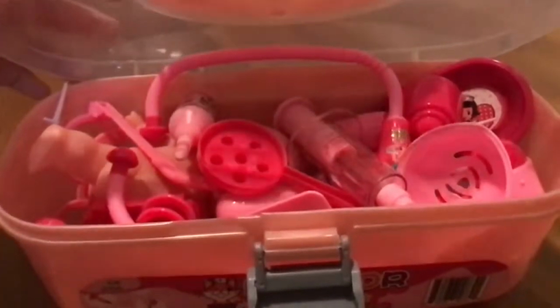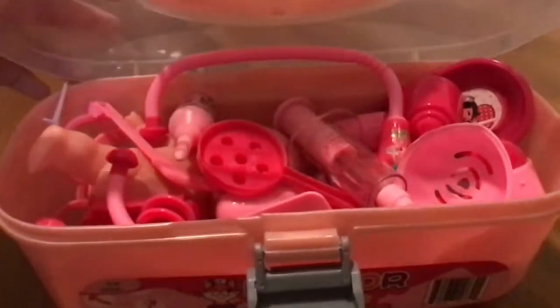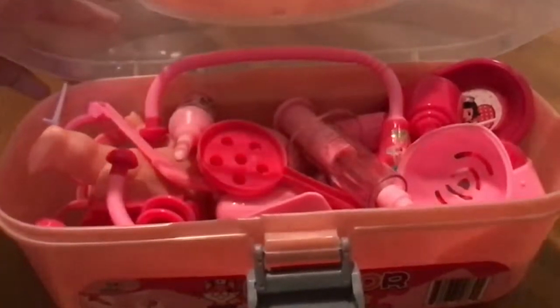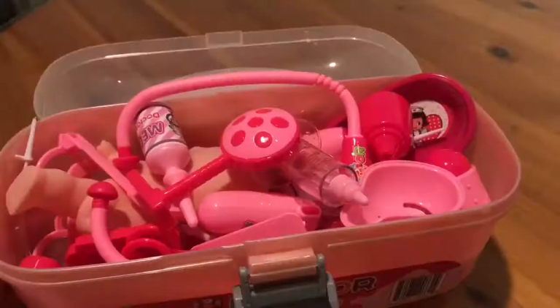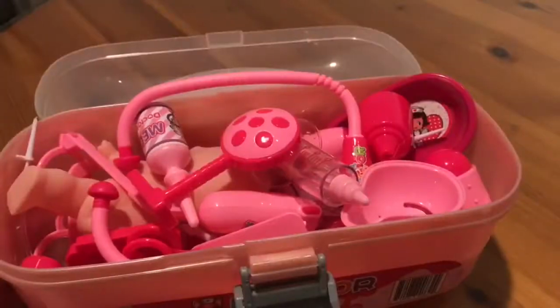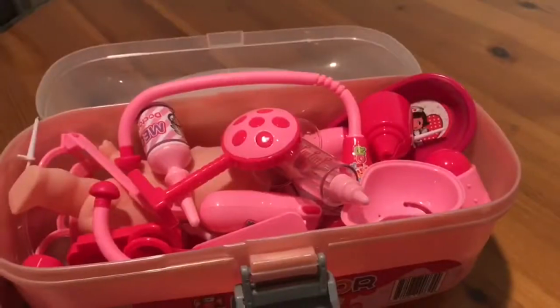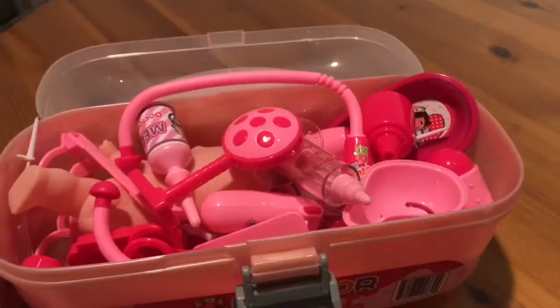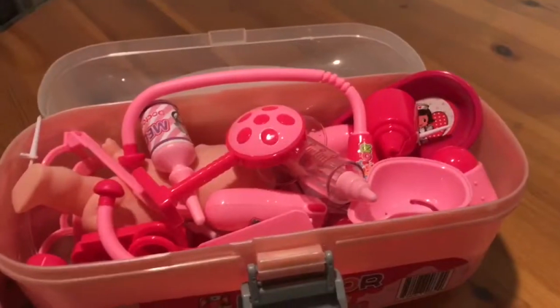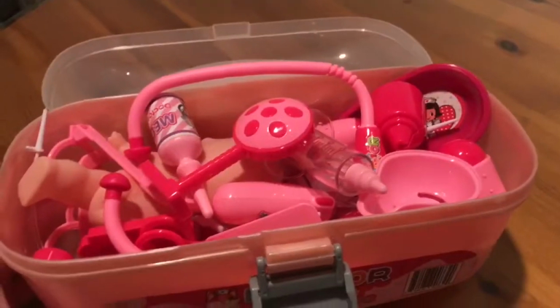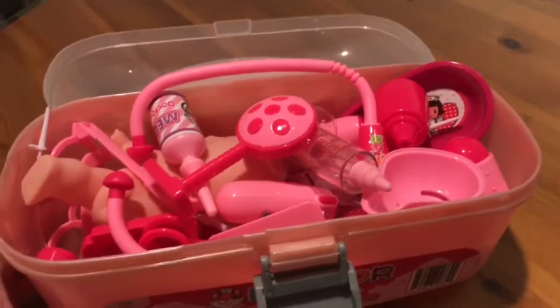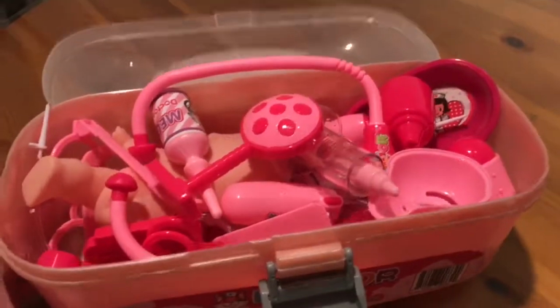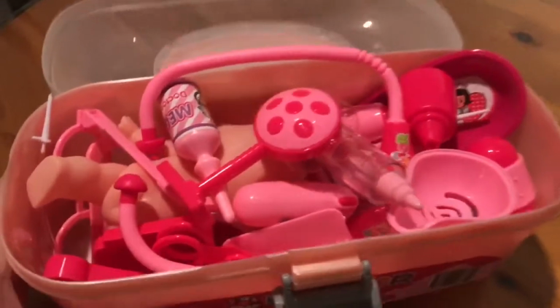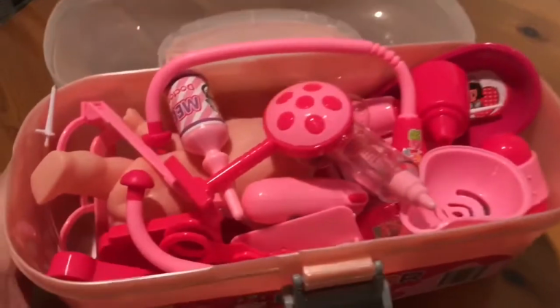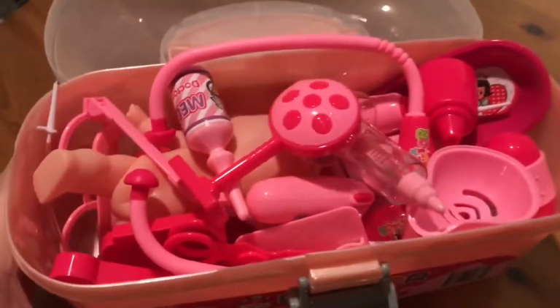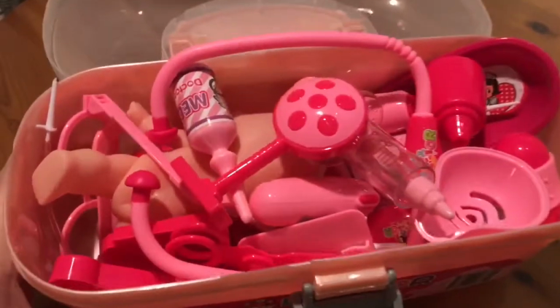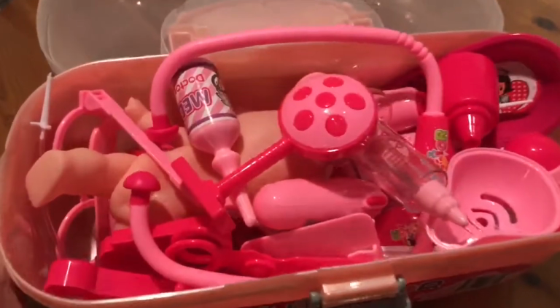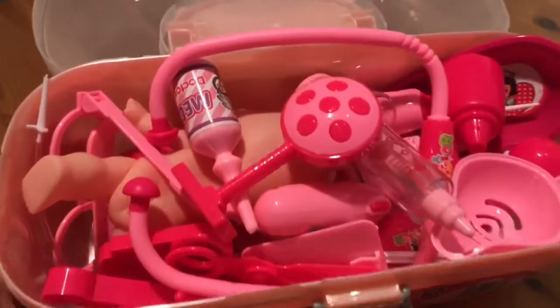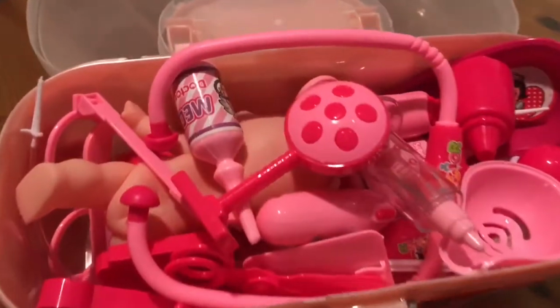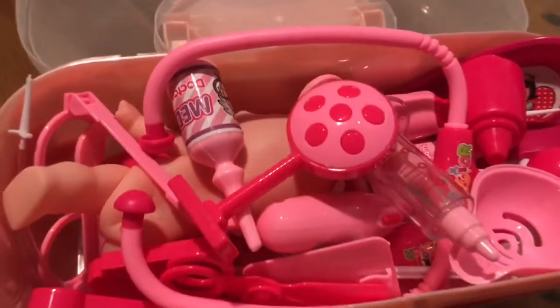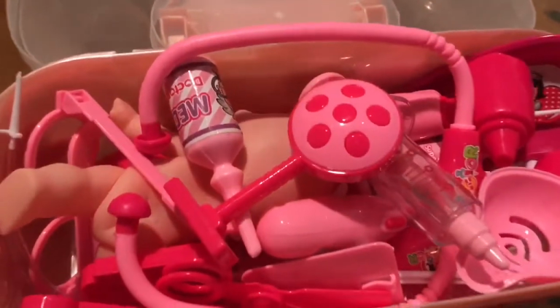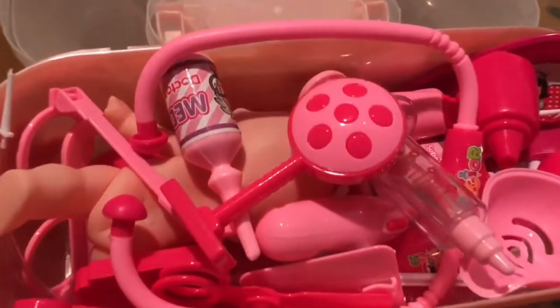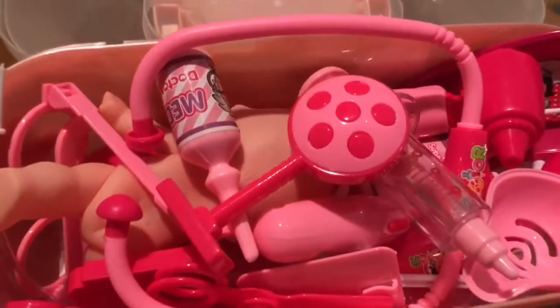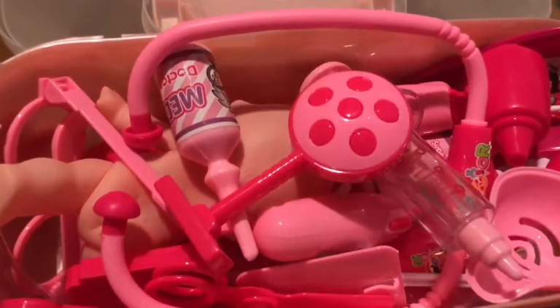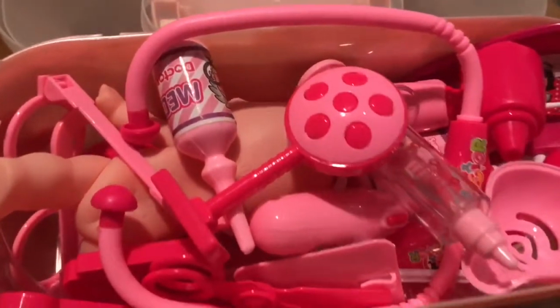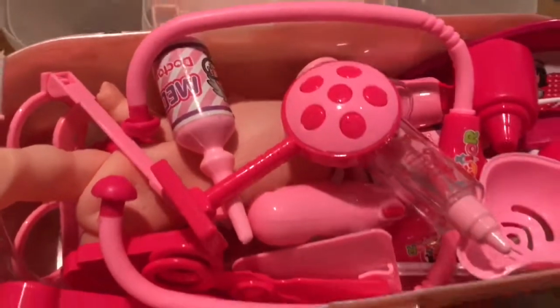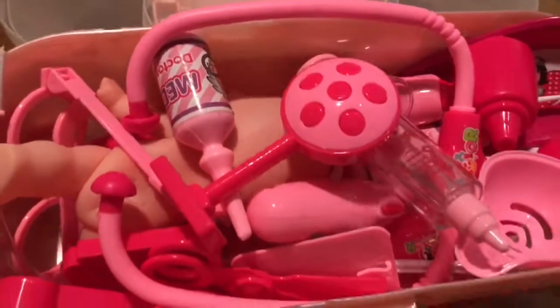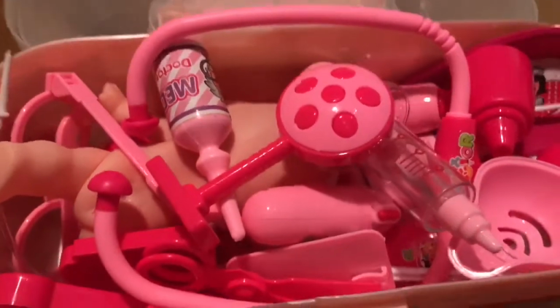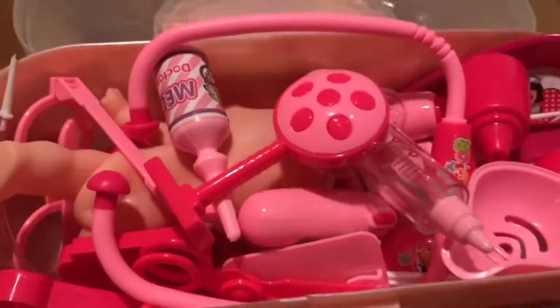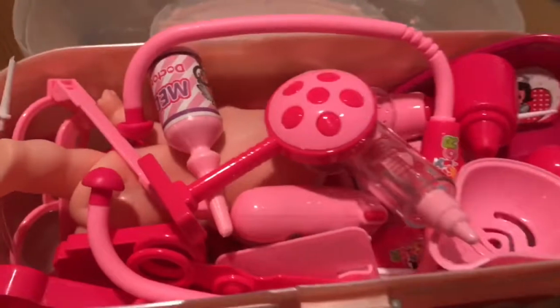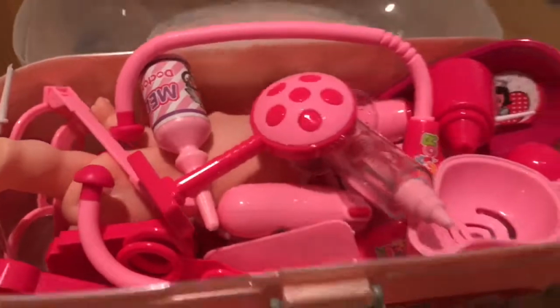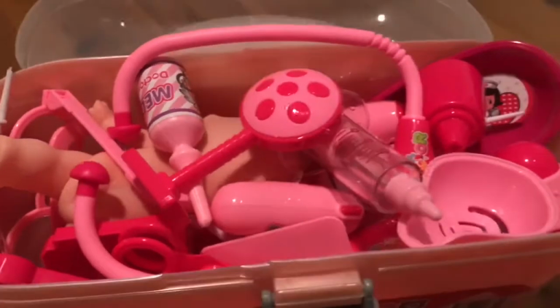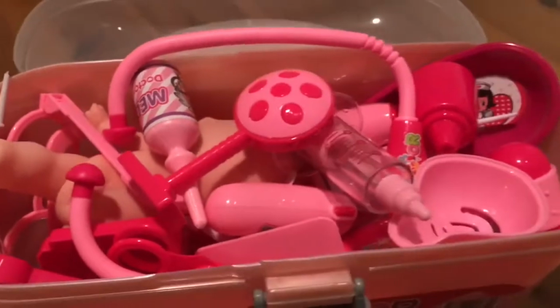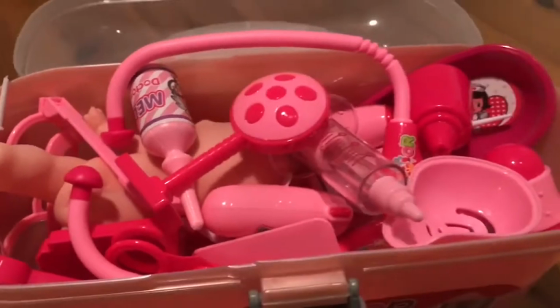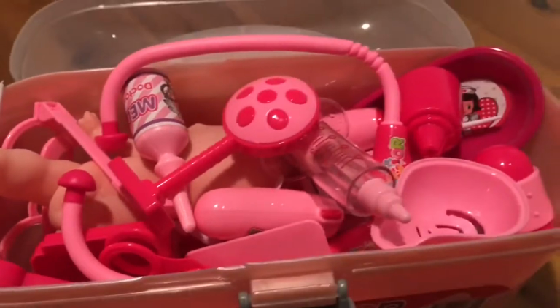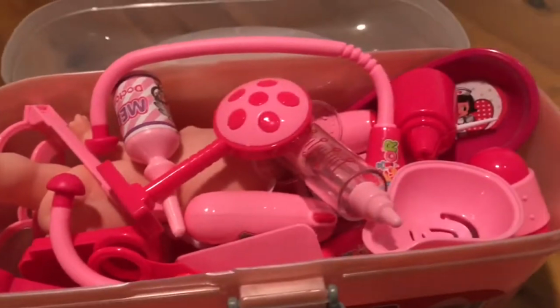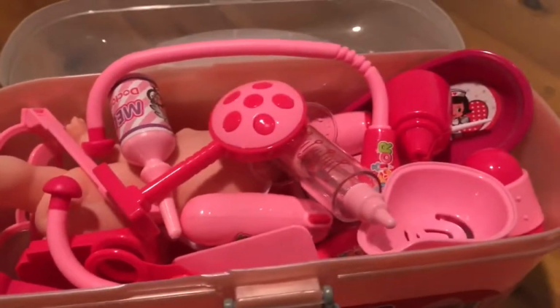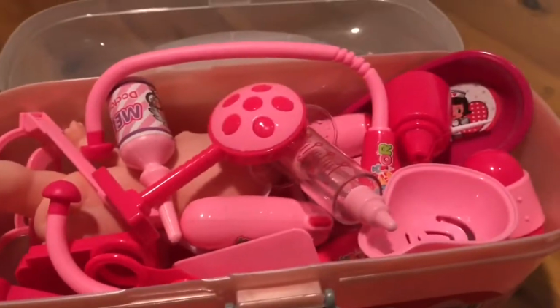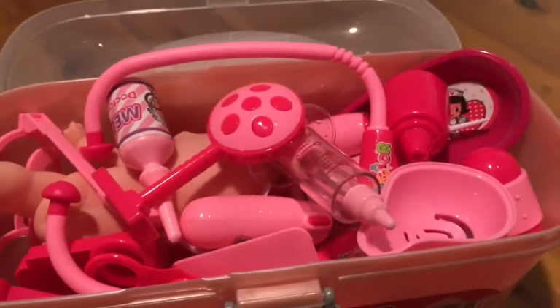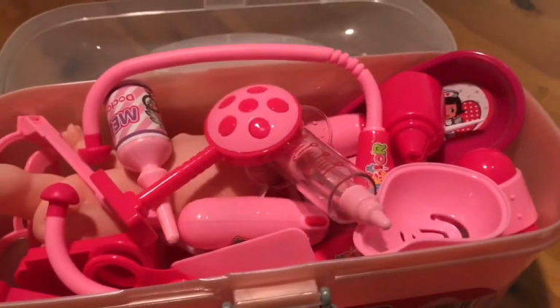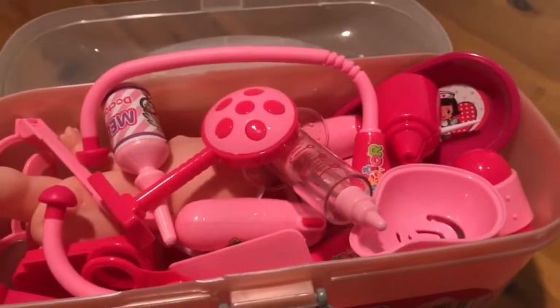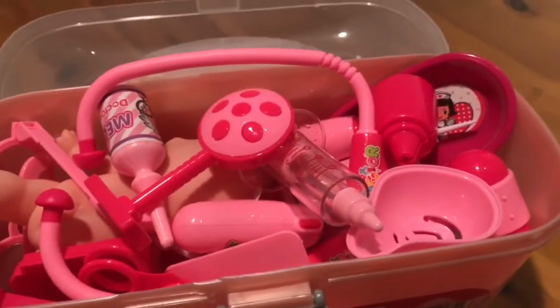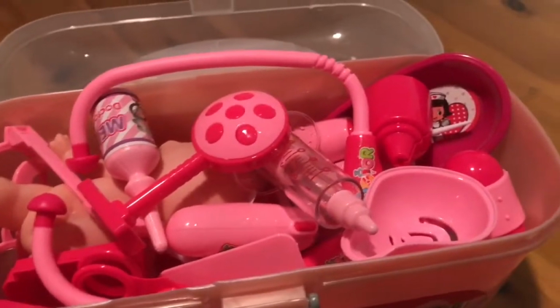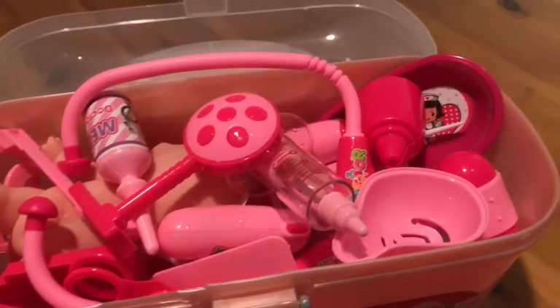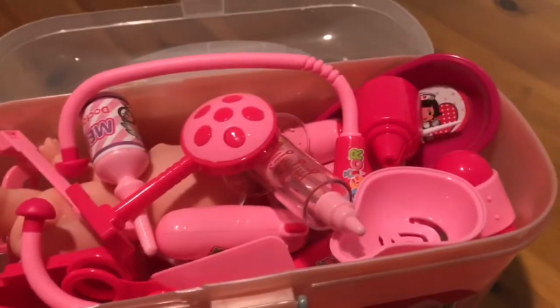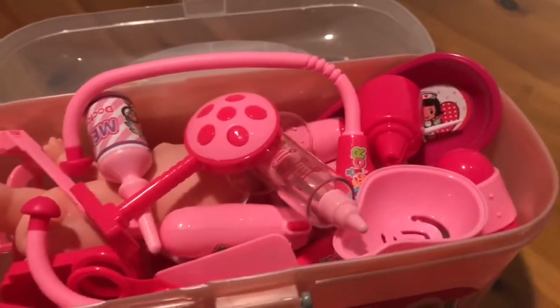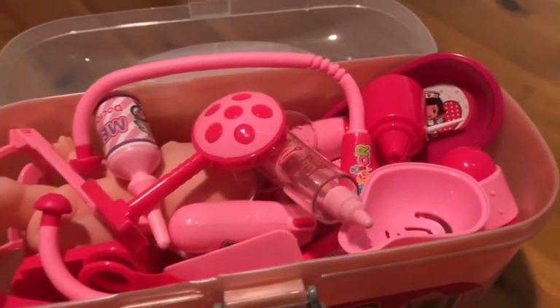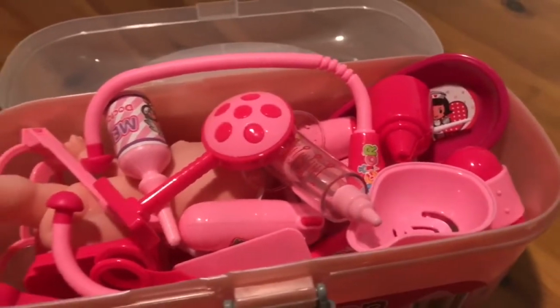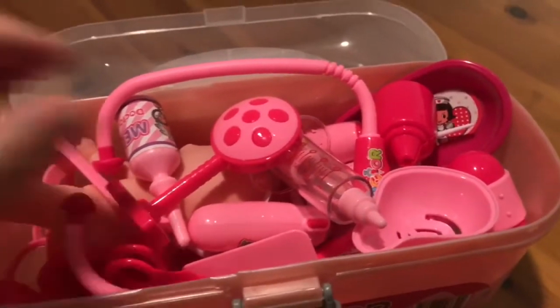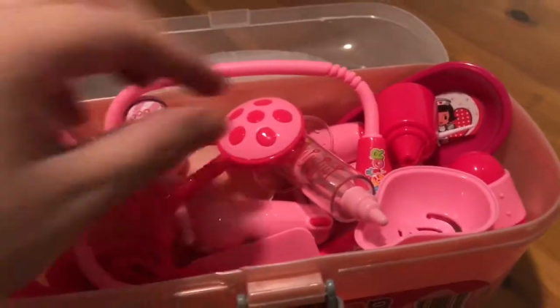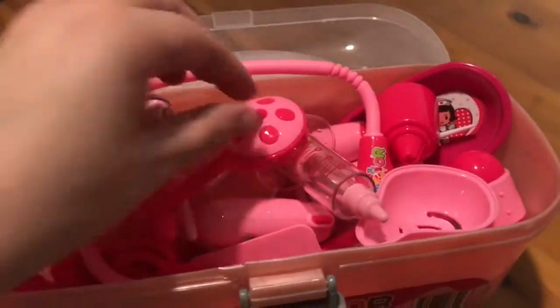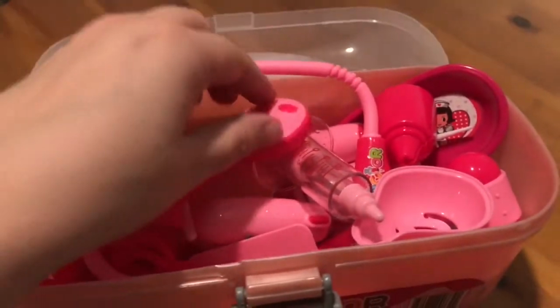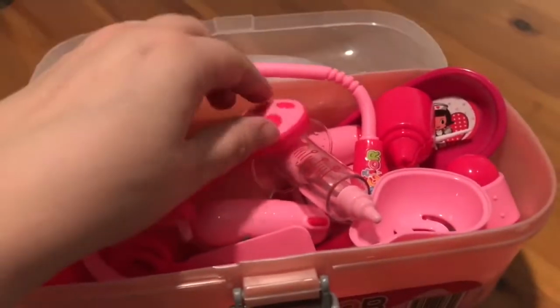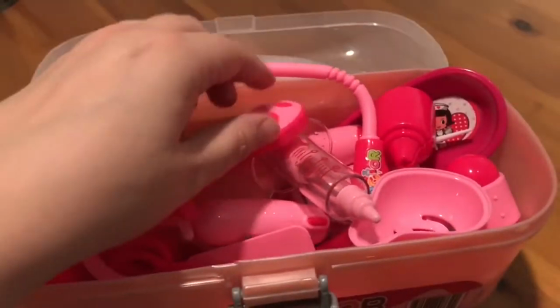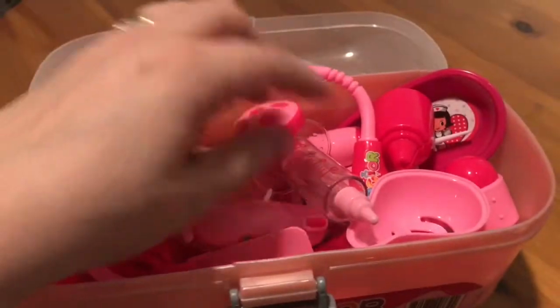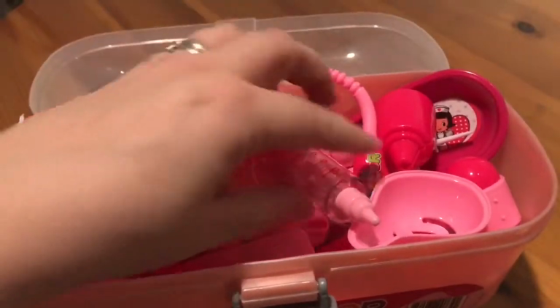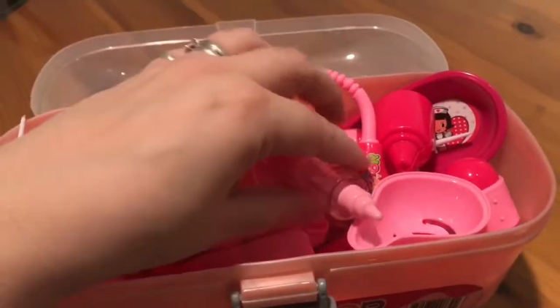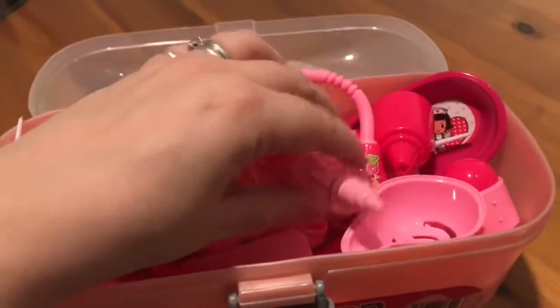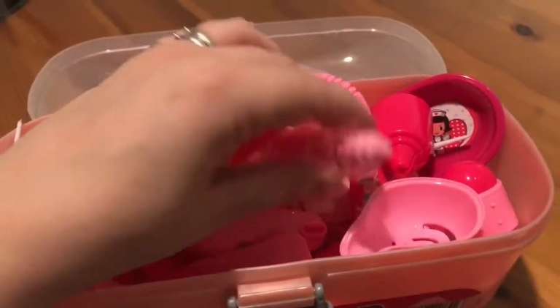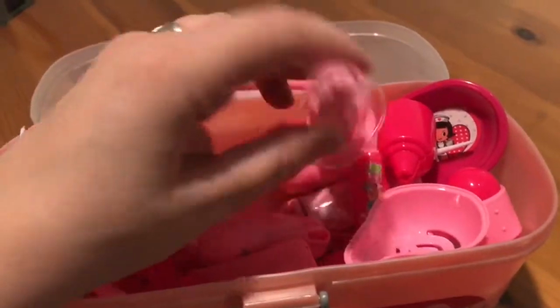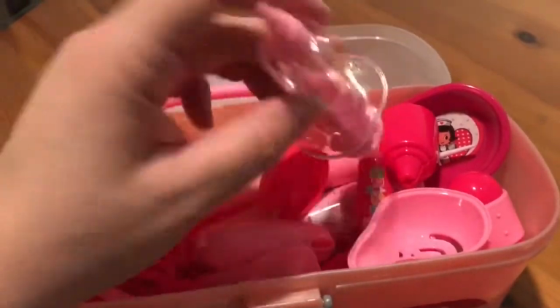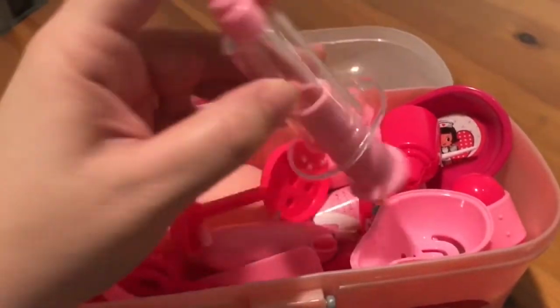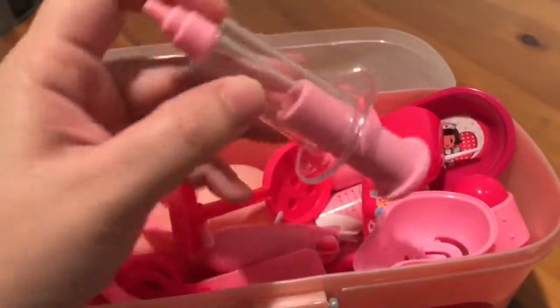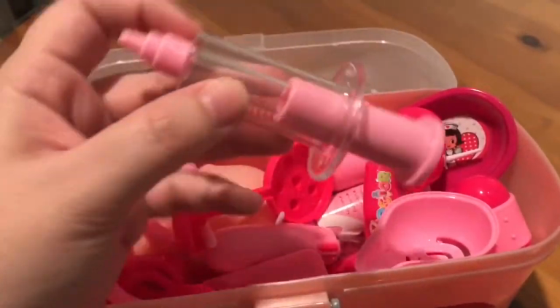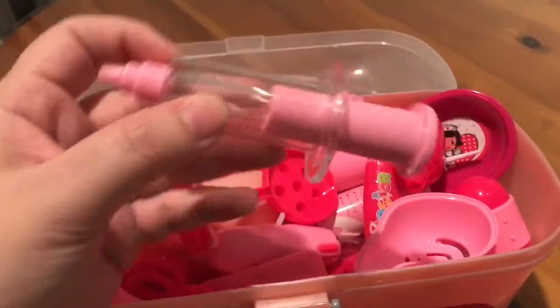As you can tell, this box is jam-packed full of doctor supplies. So let's take a look here.